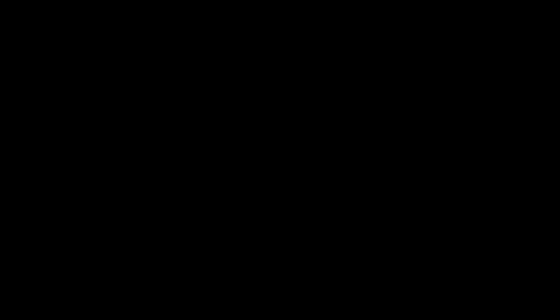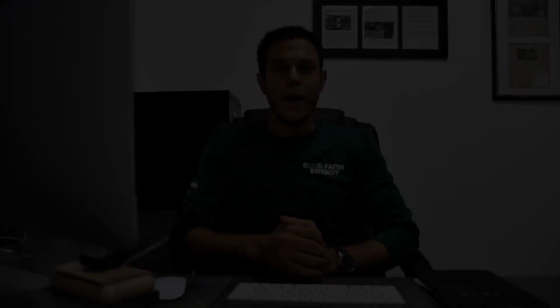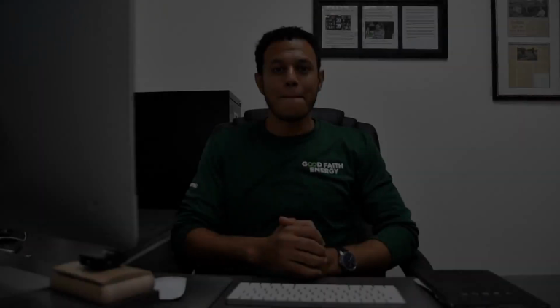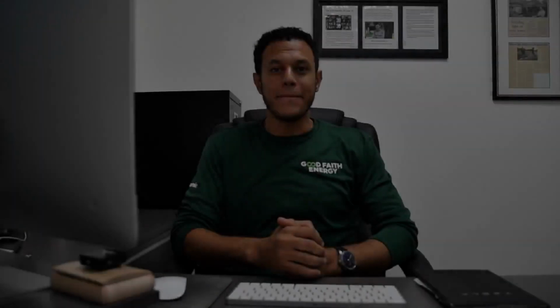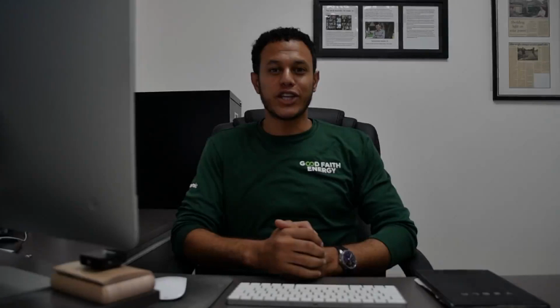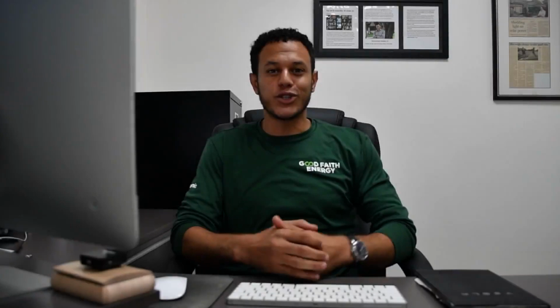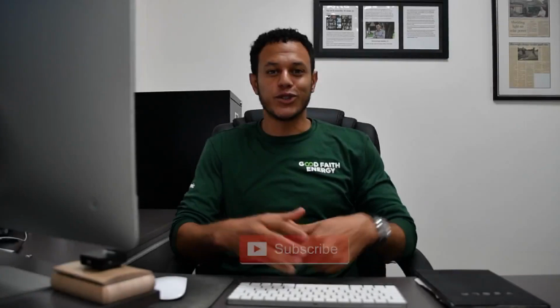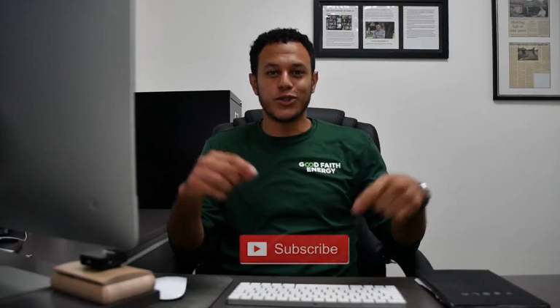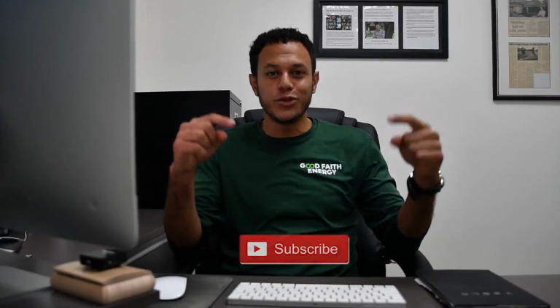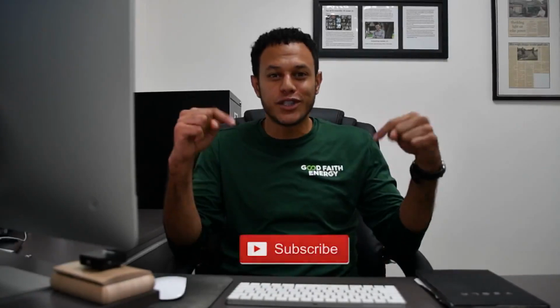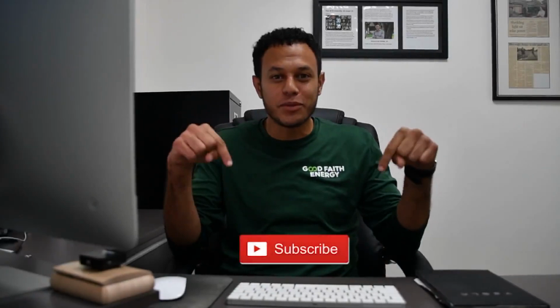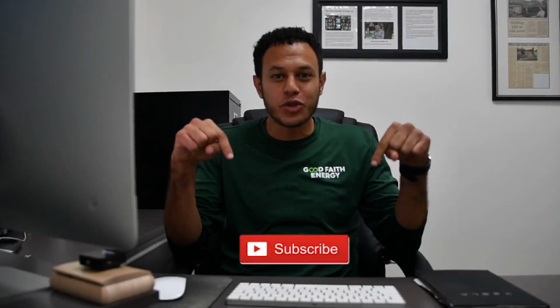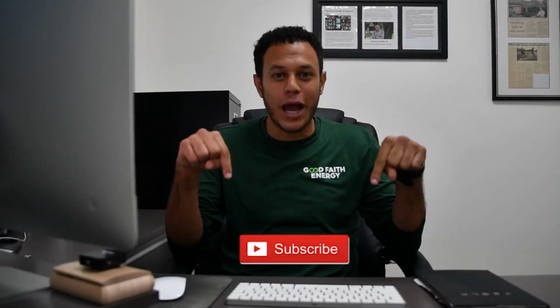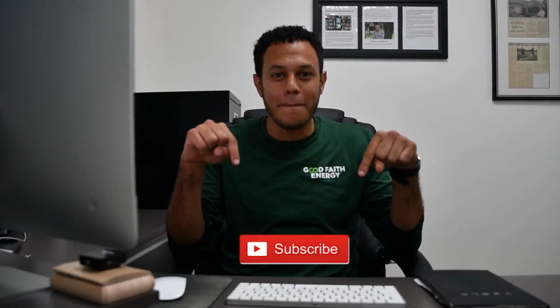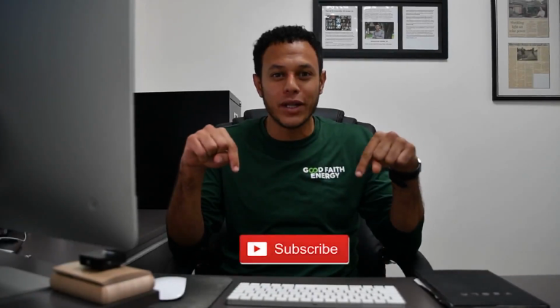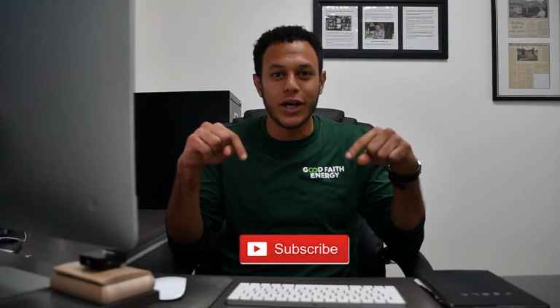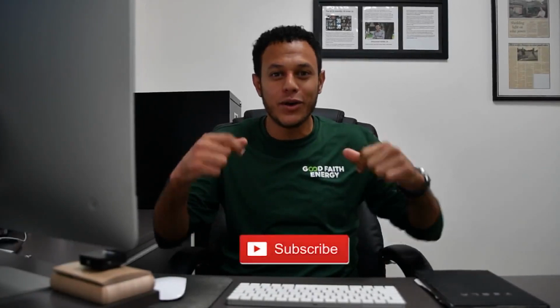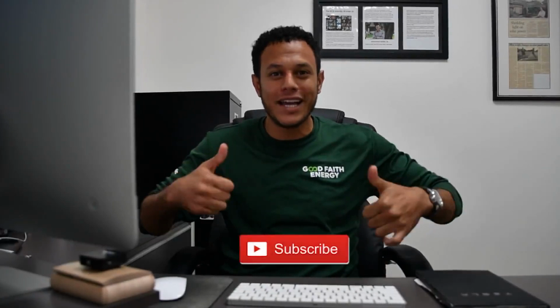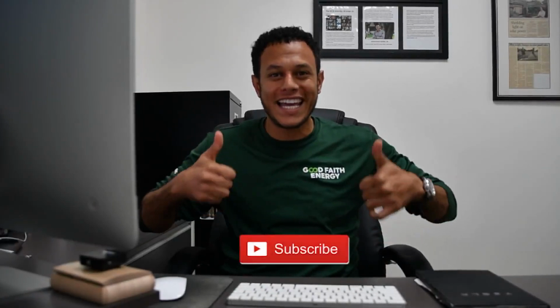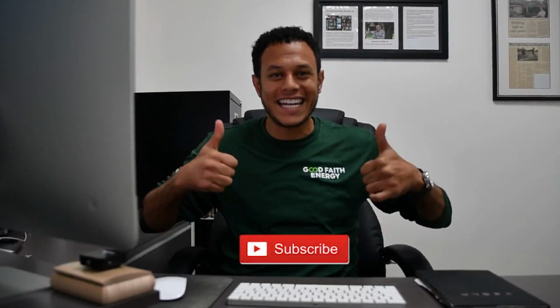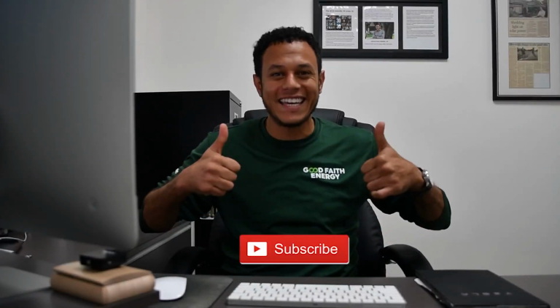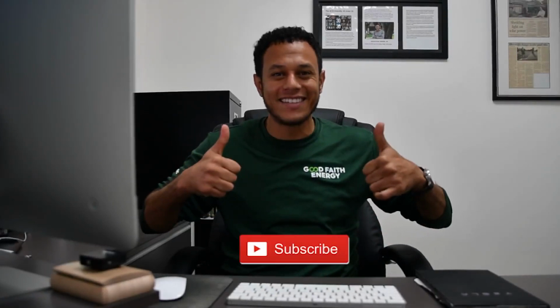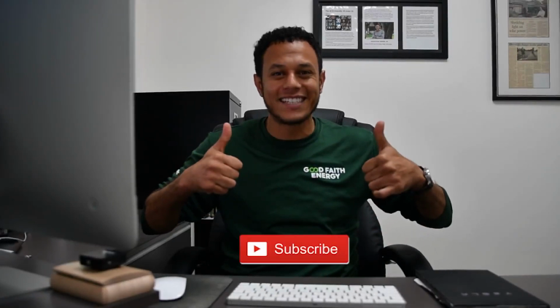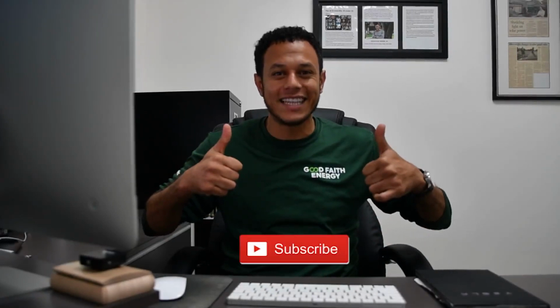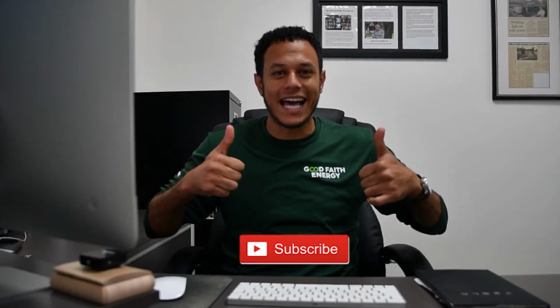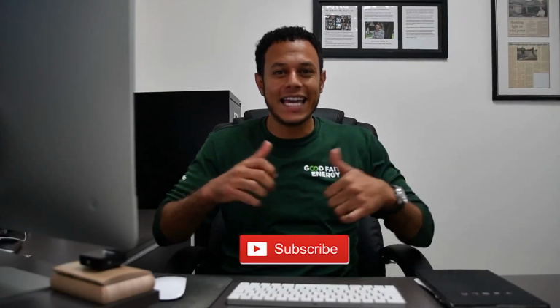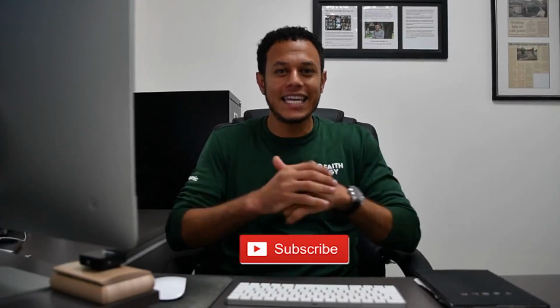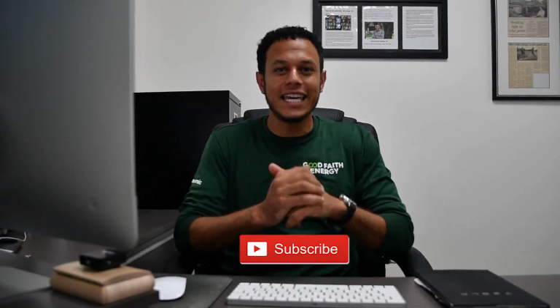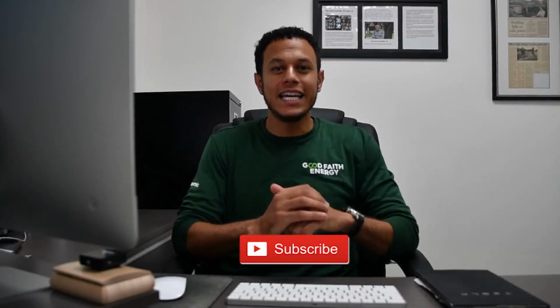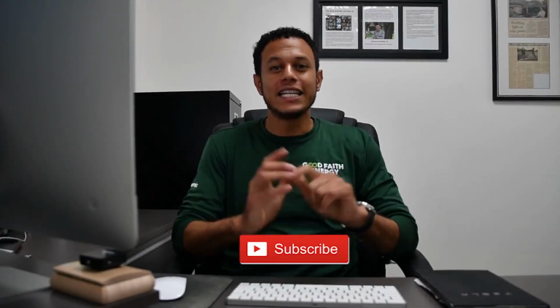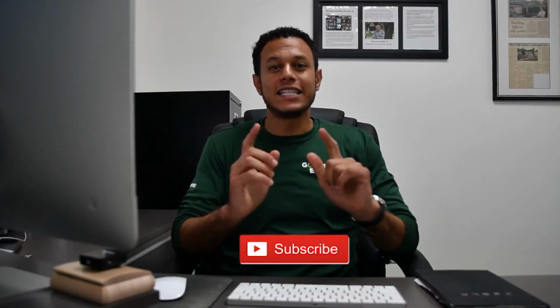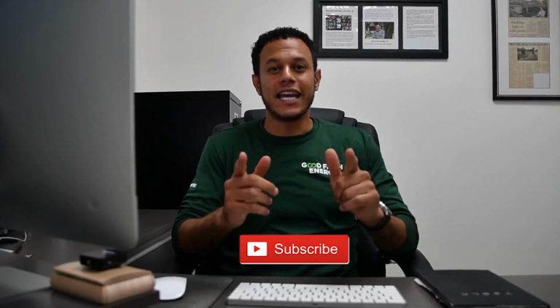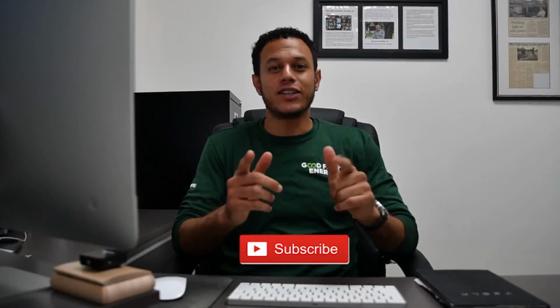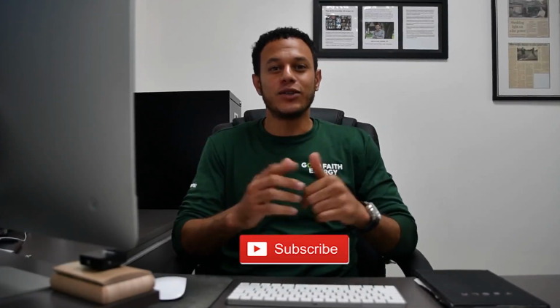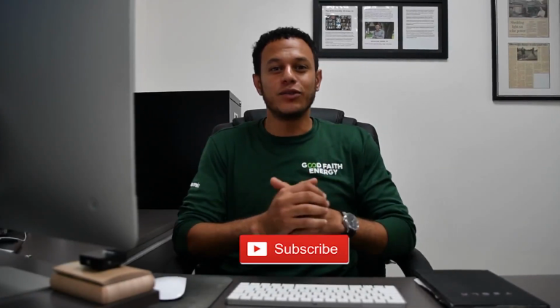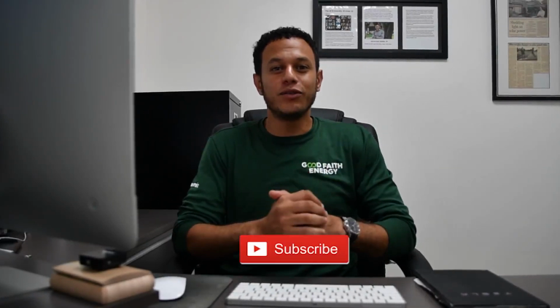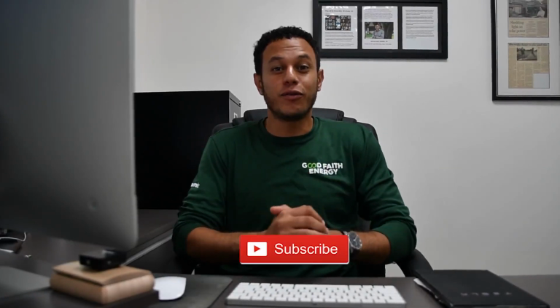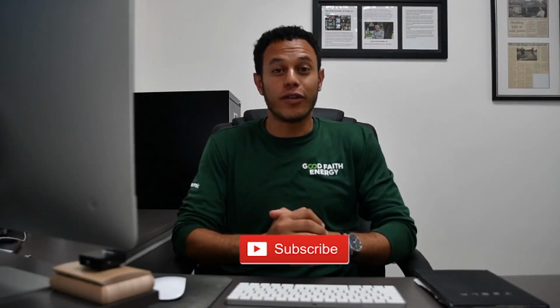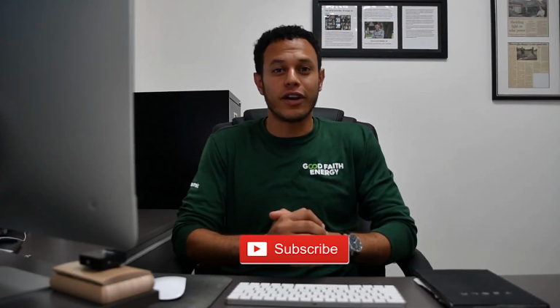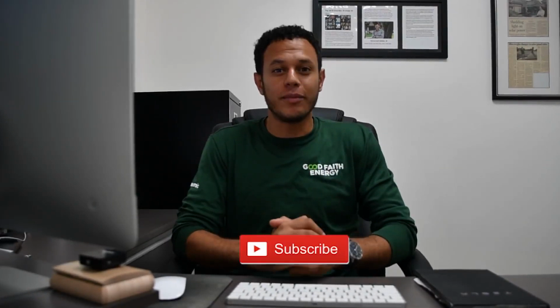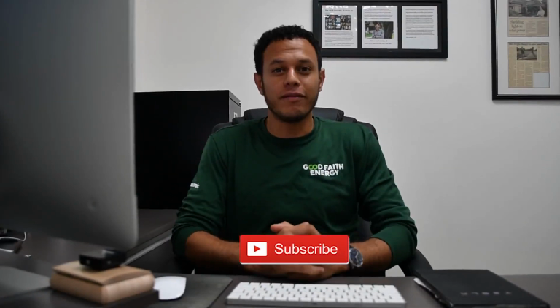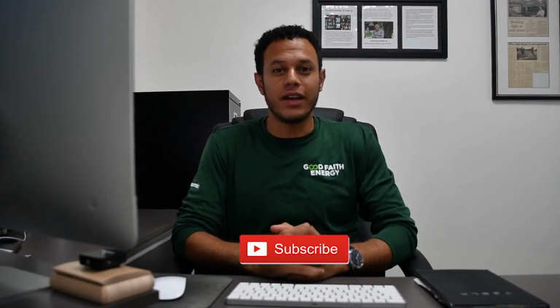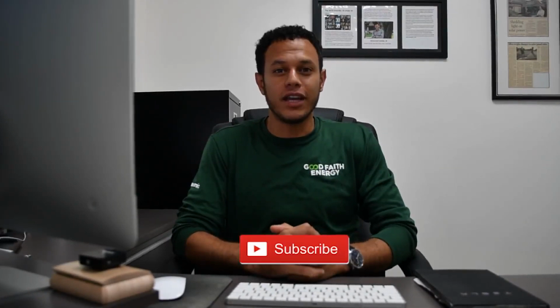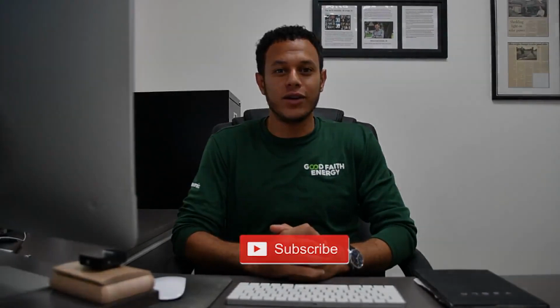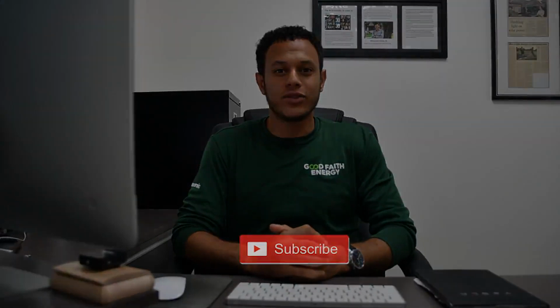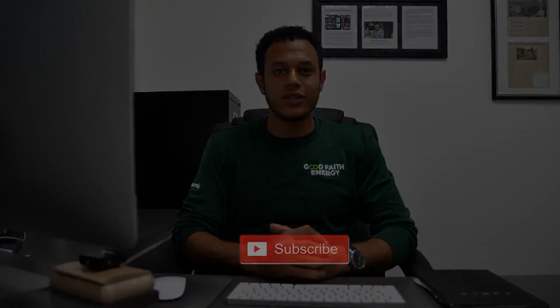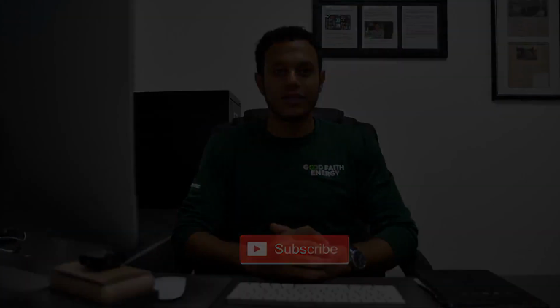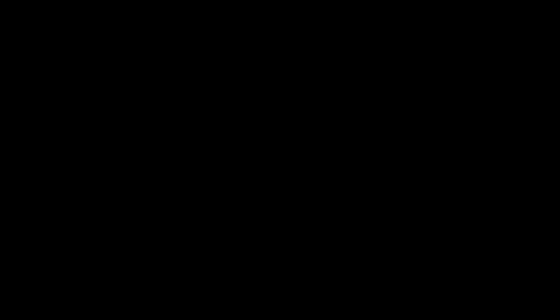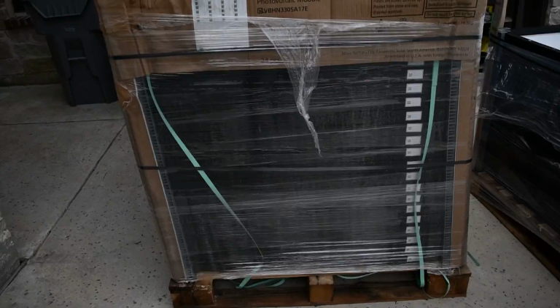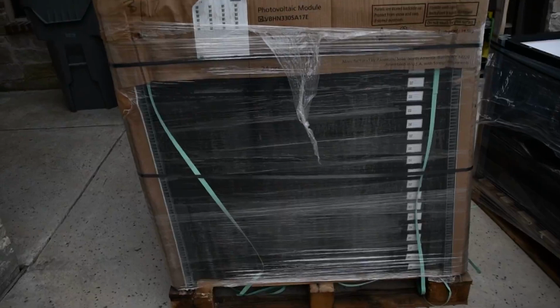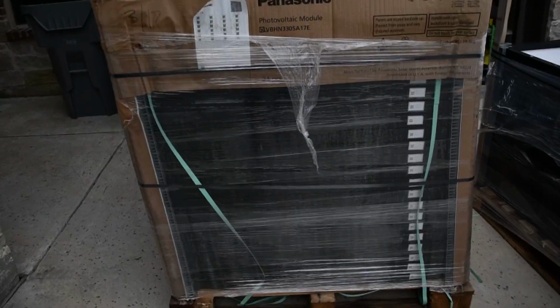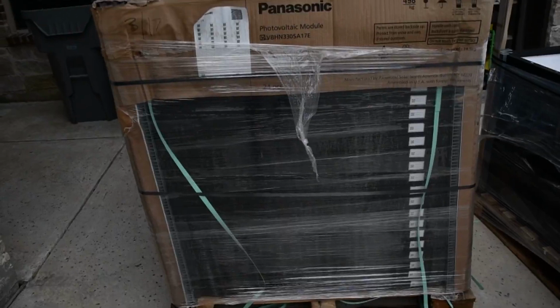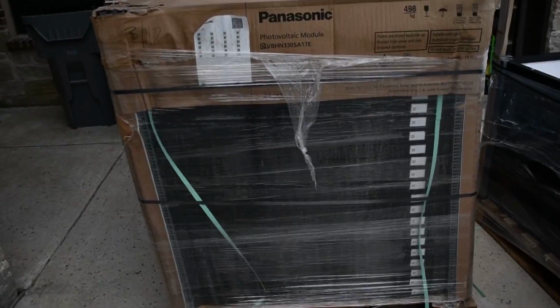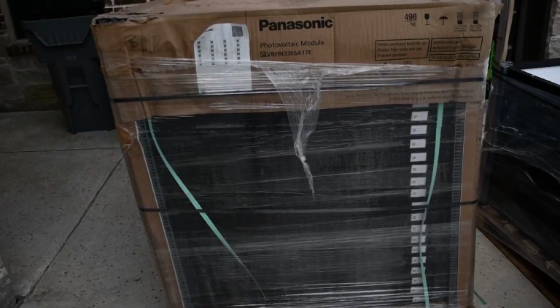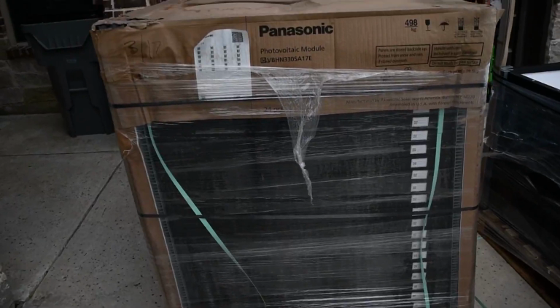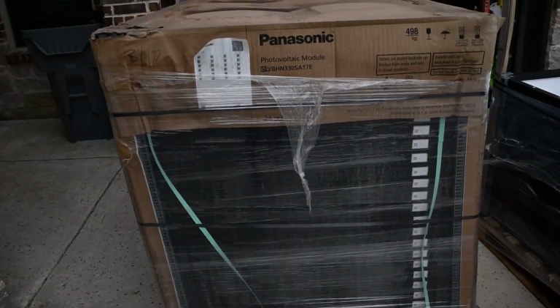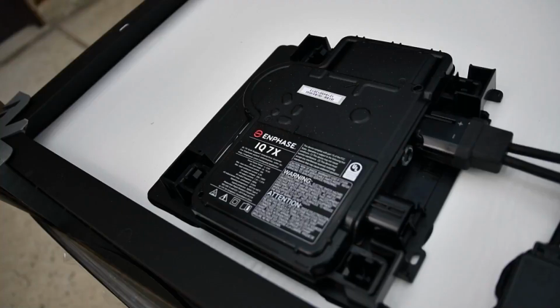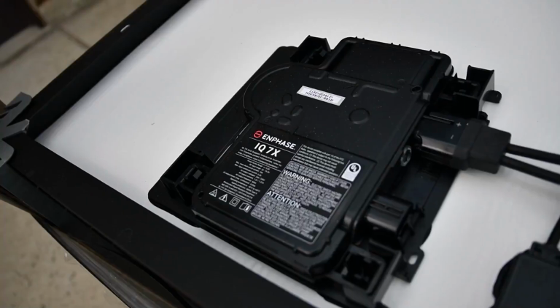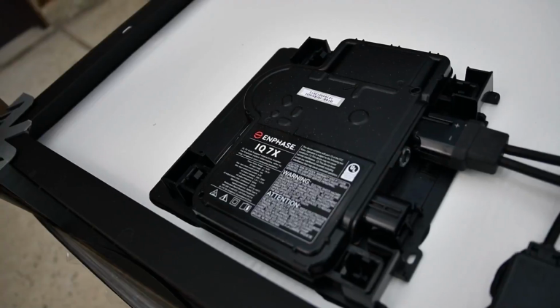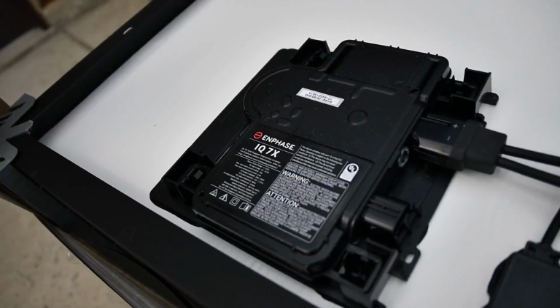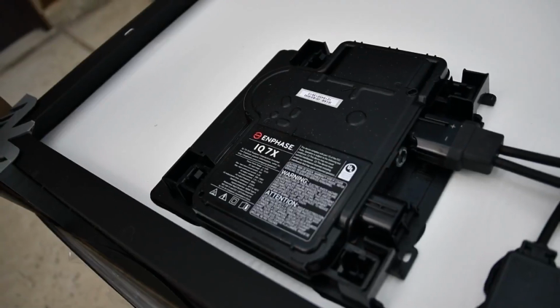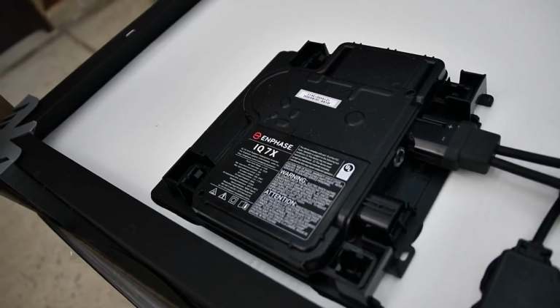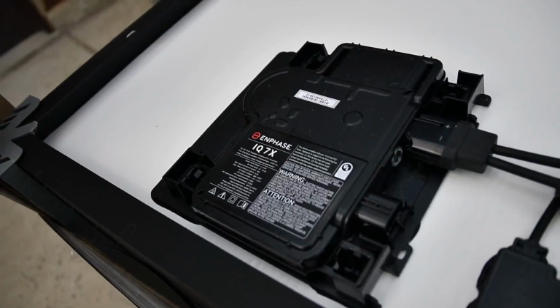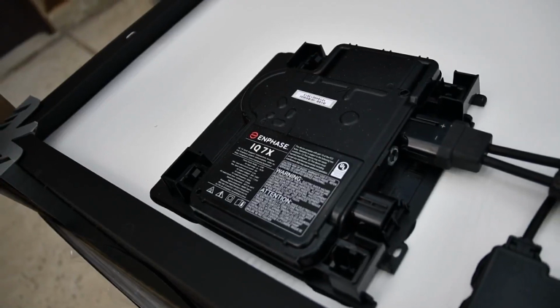Make sure to subscribe below and give us a like. Stay tuned for the coming videos. Bye-bye.